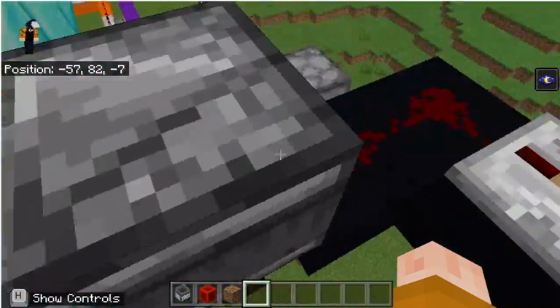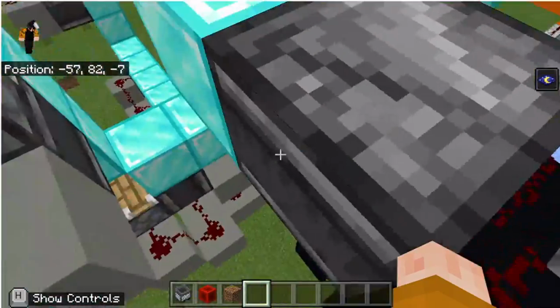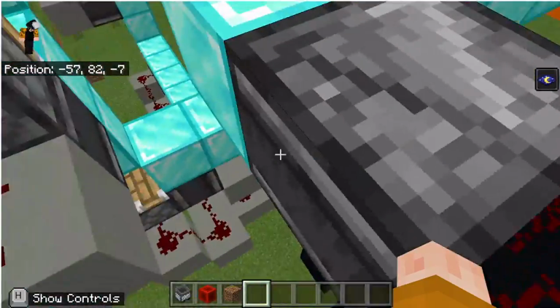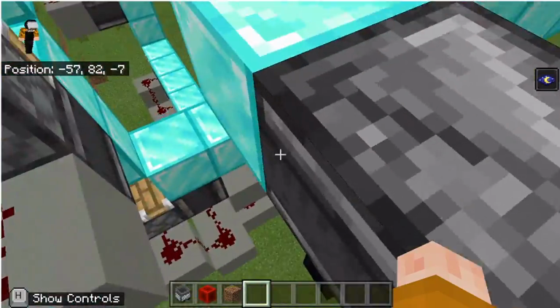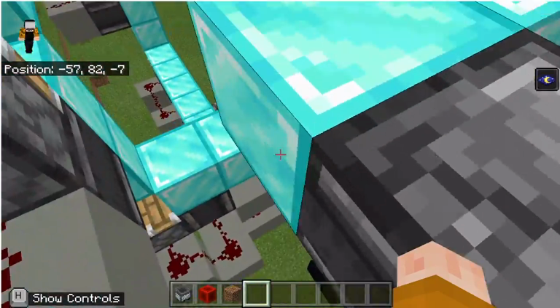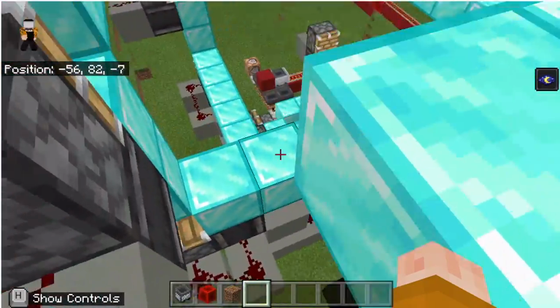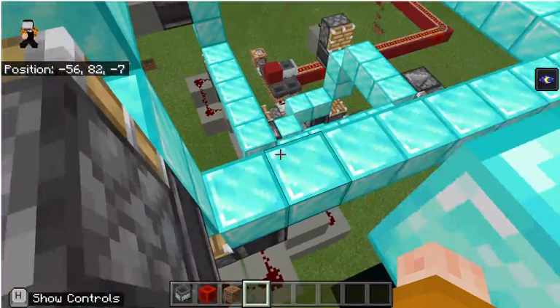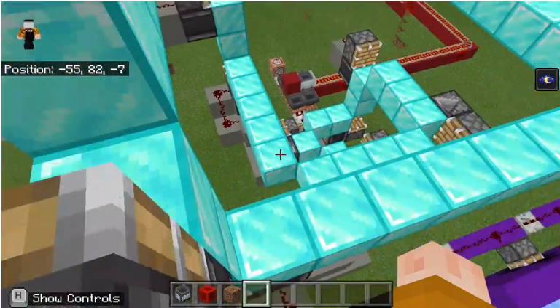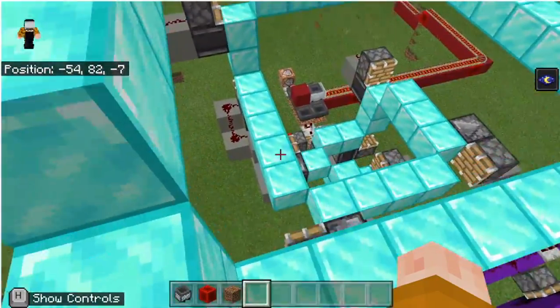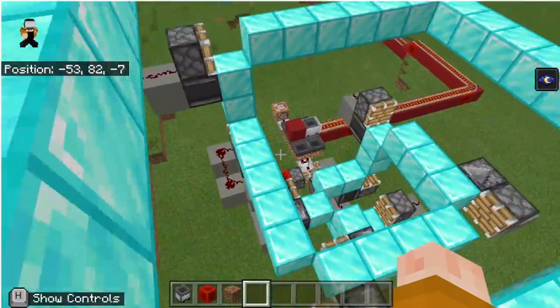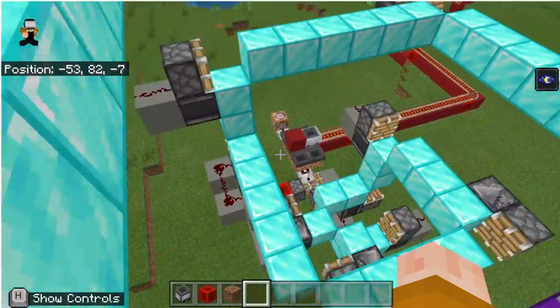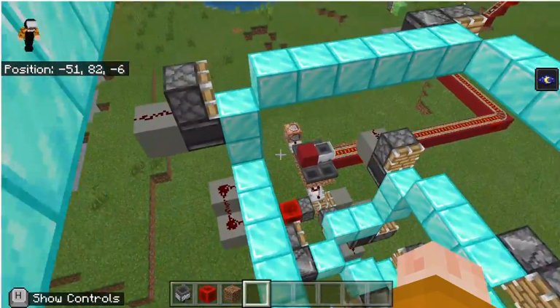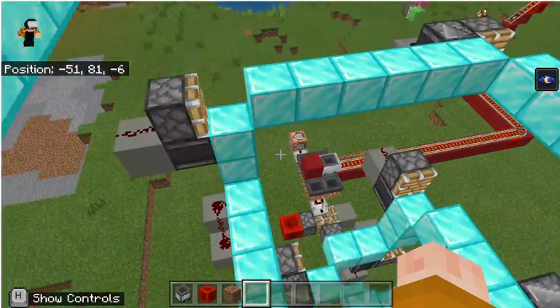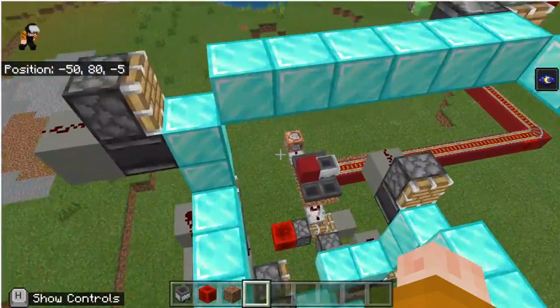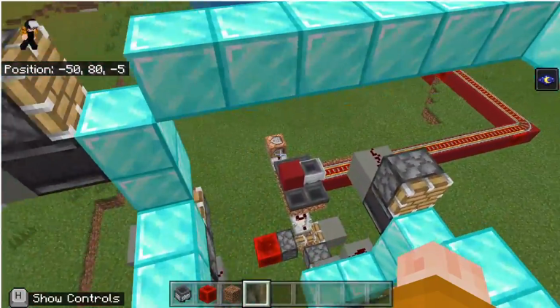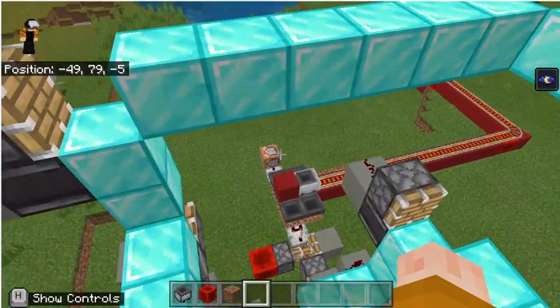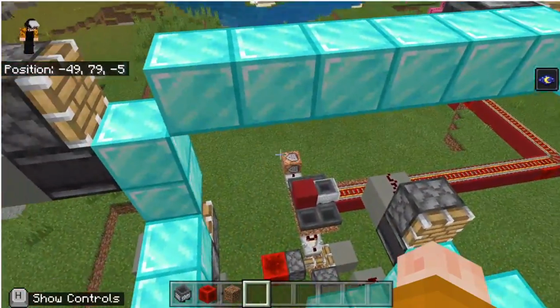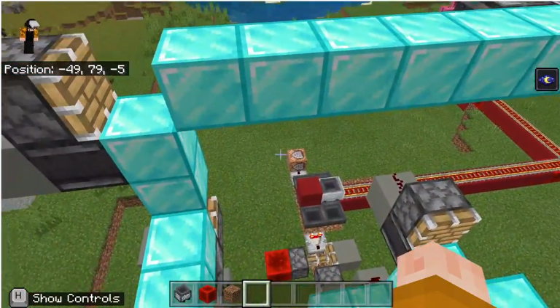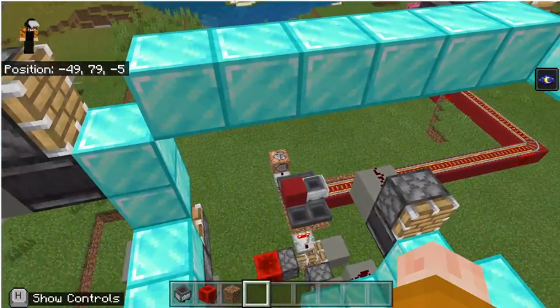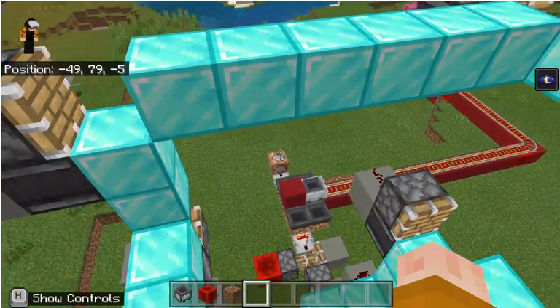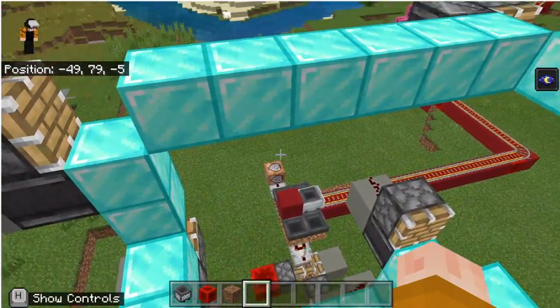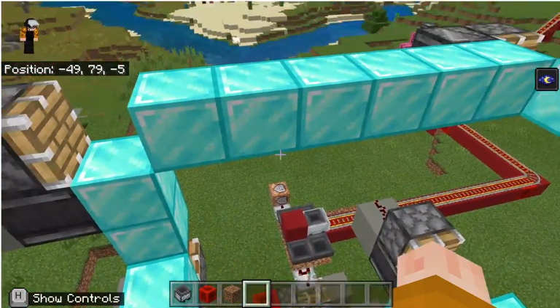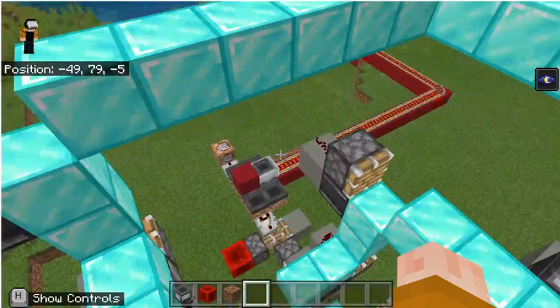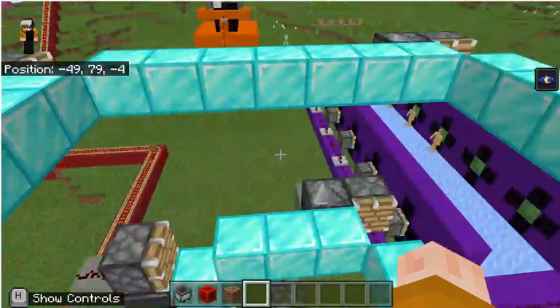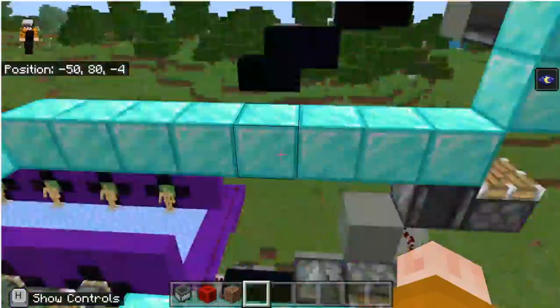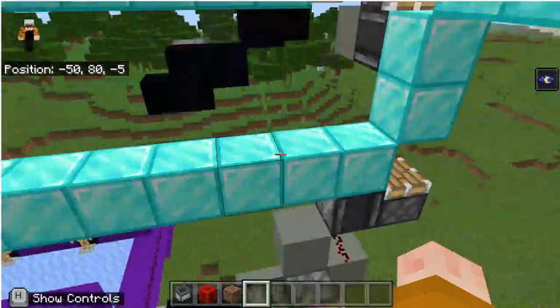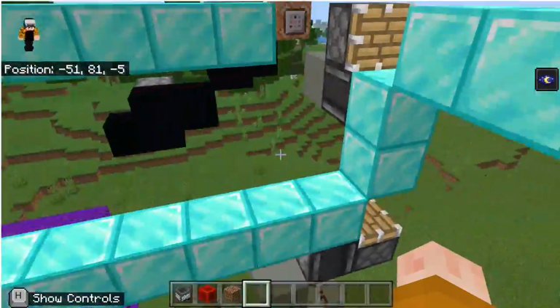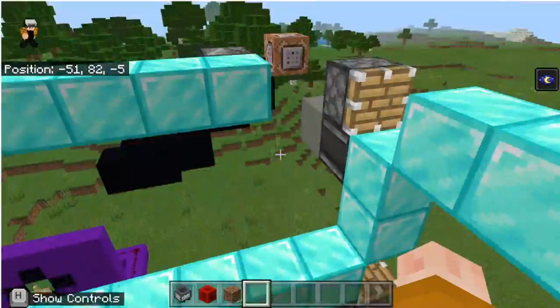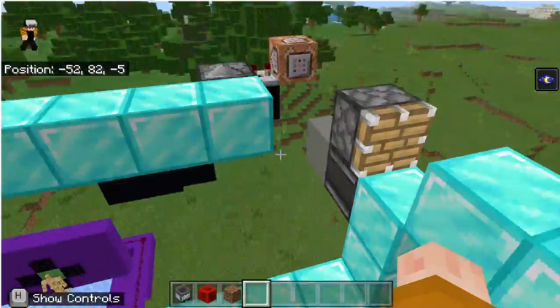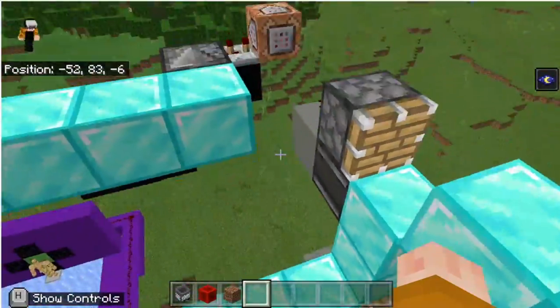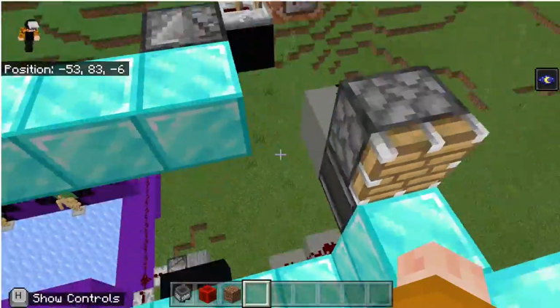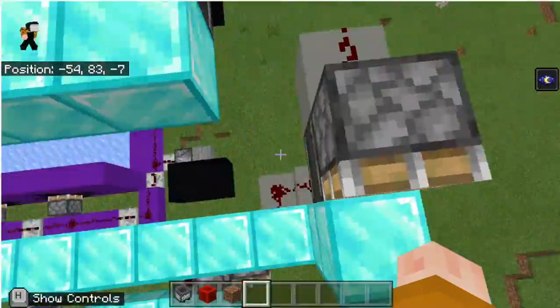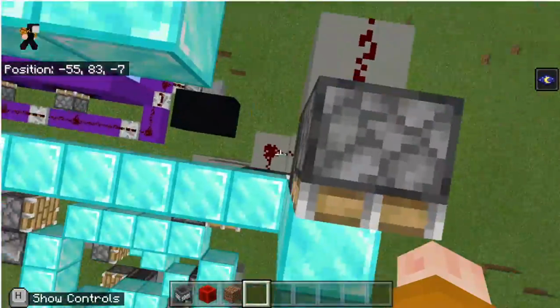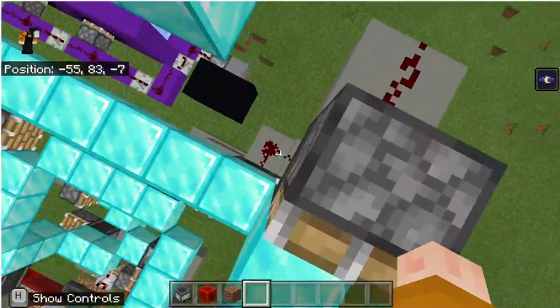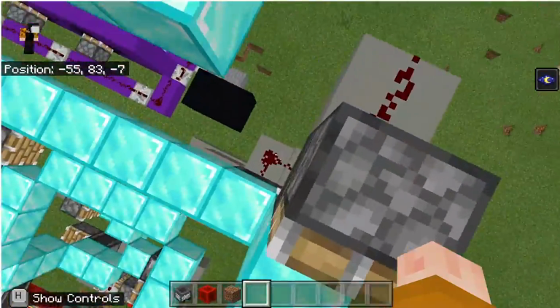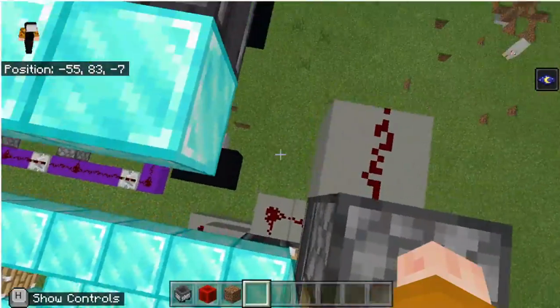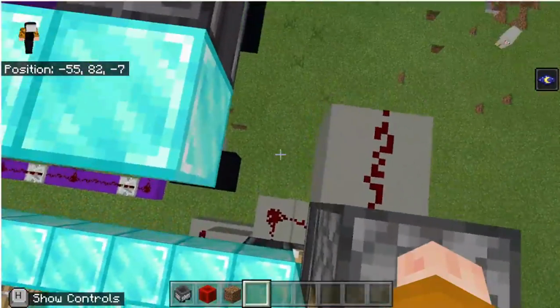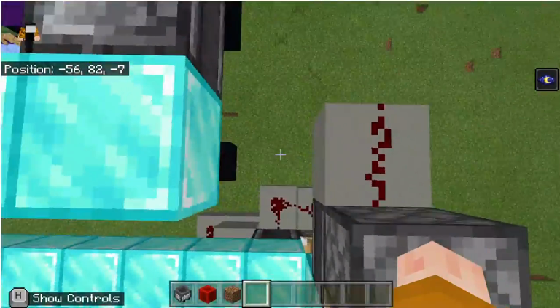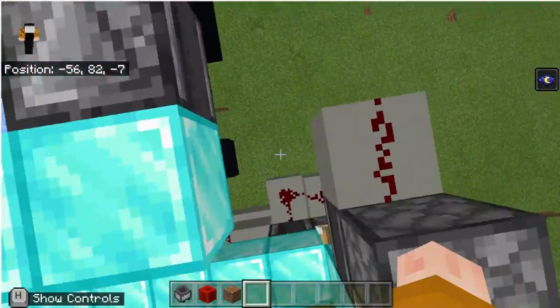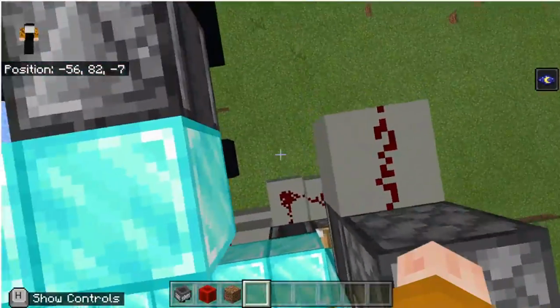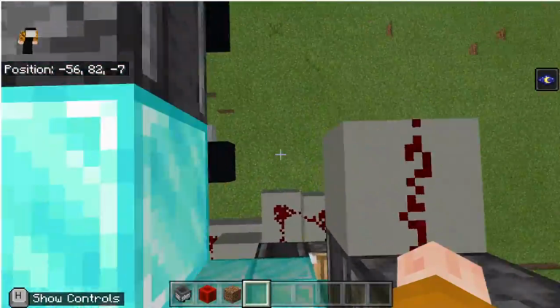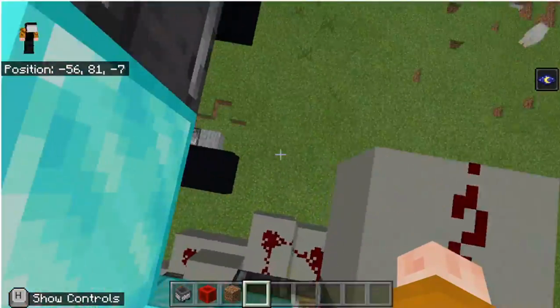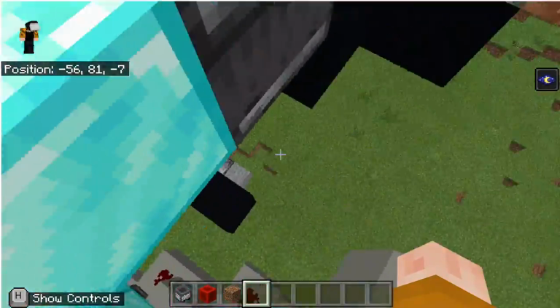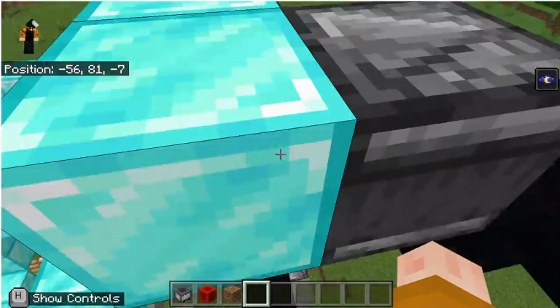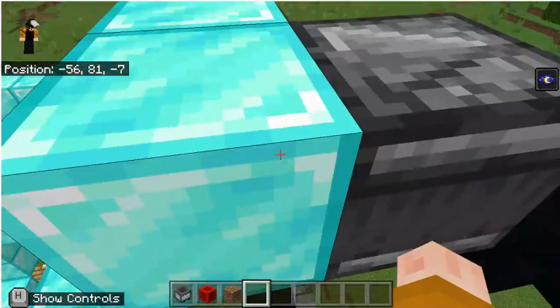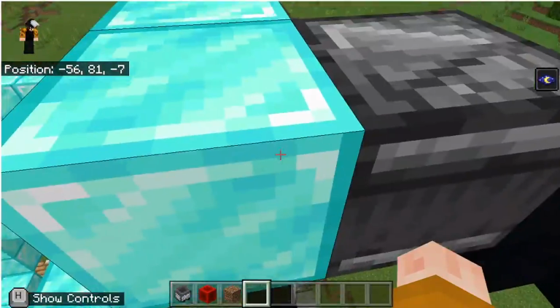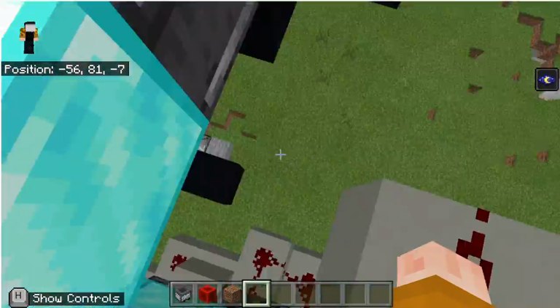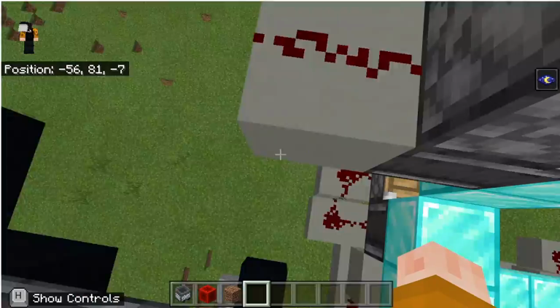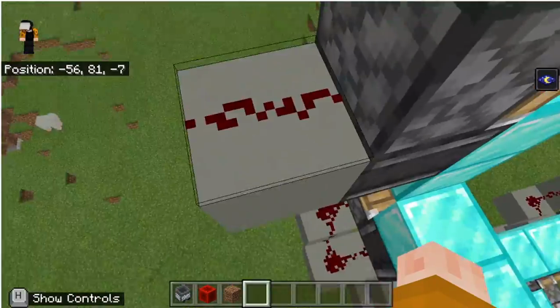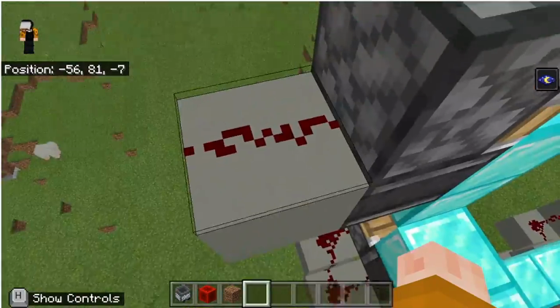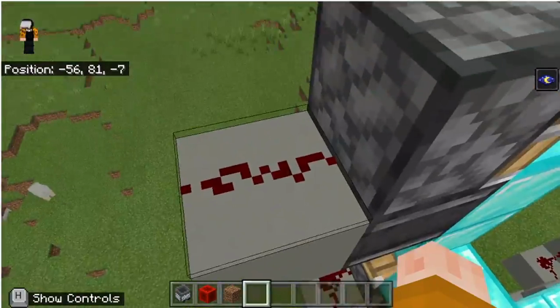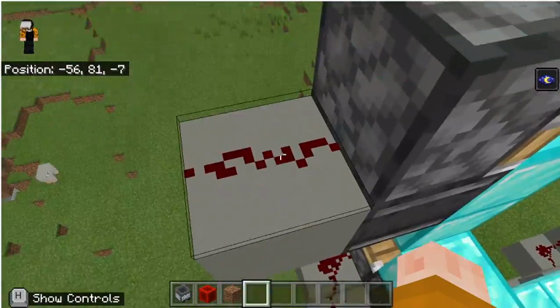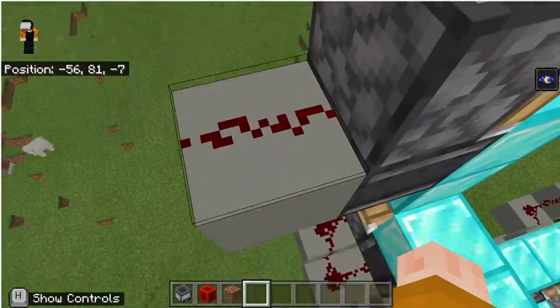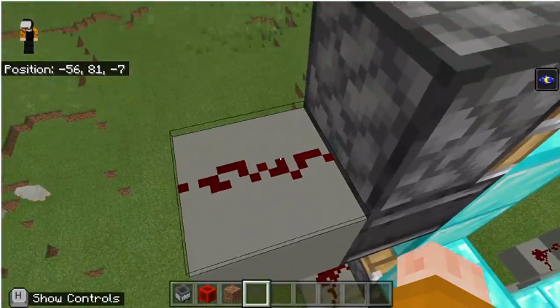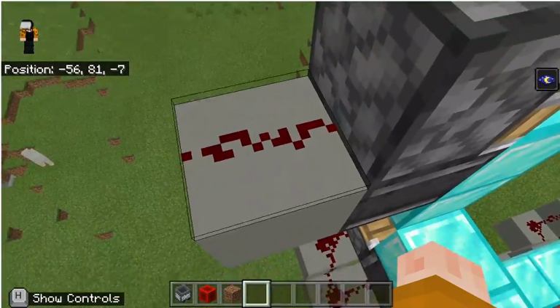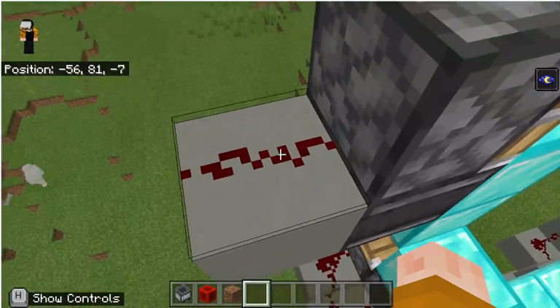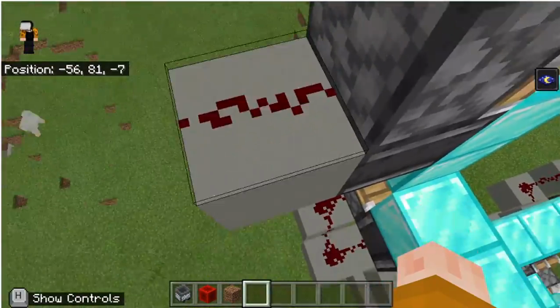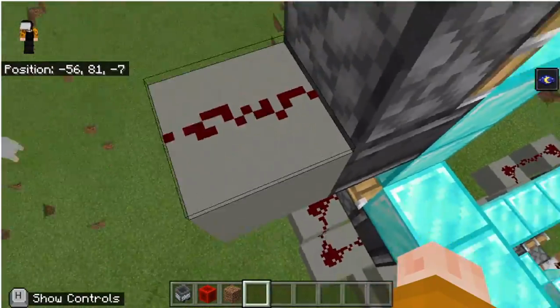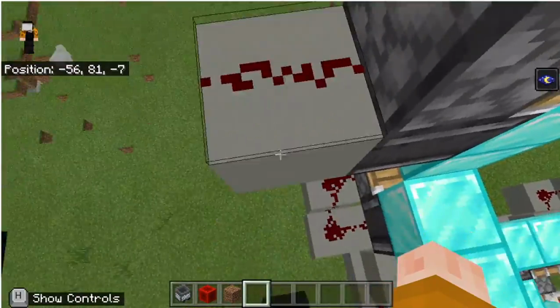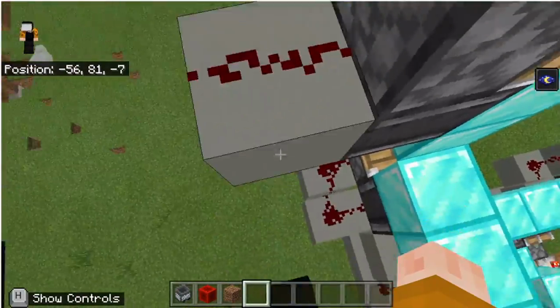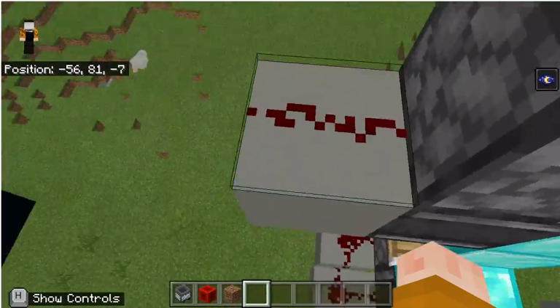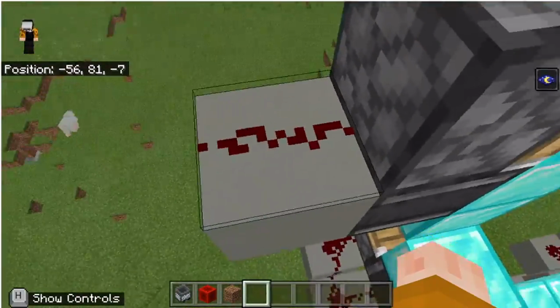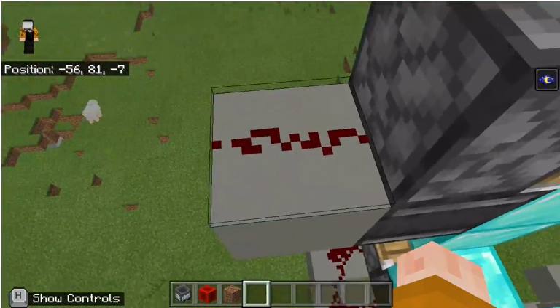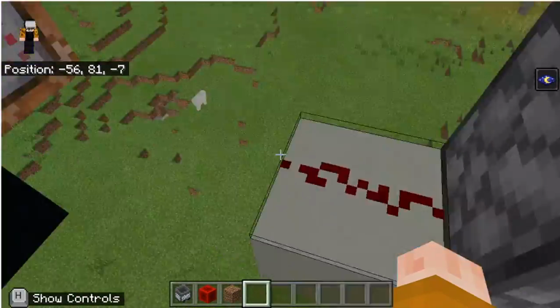Also, the value of that command block is making sure there's an airspace here, so the diamond block doesn't break this redstone.